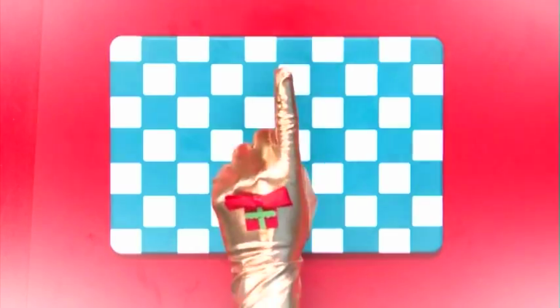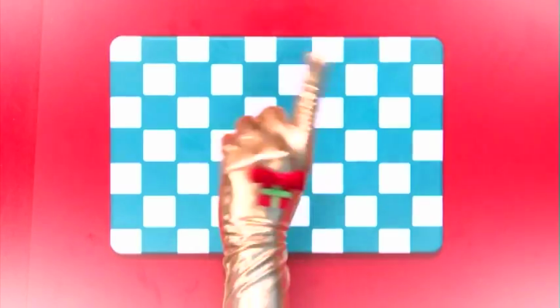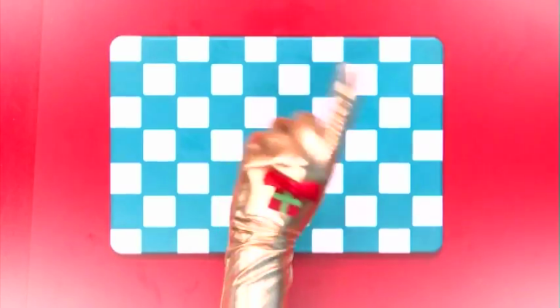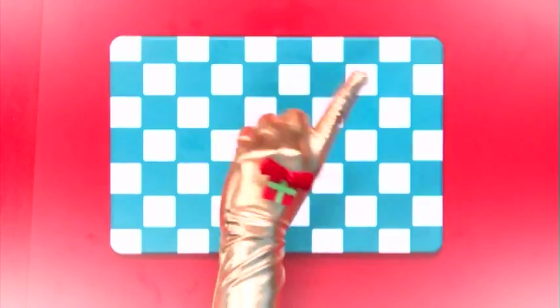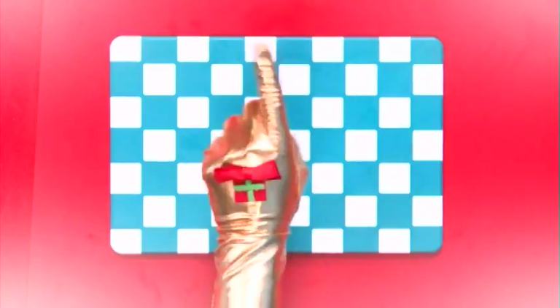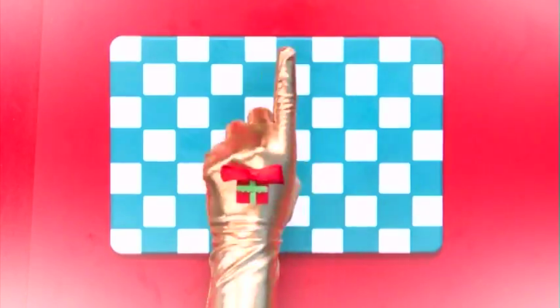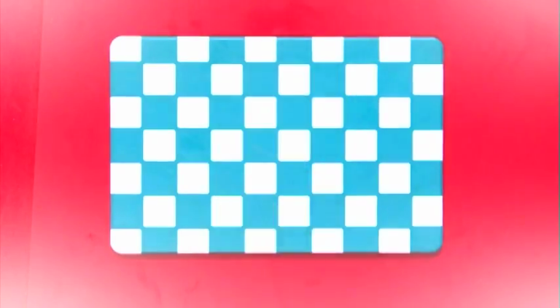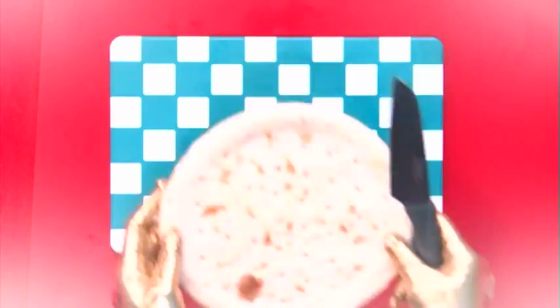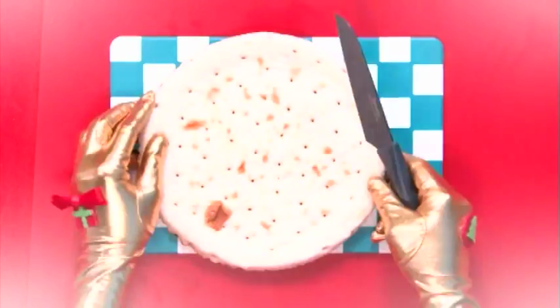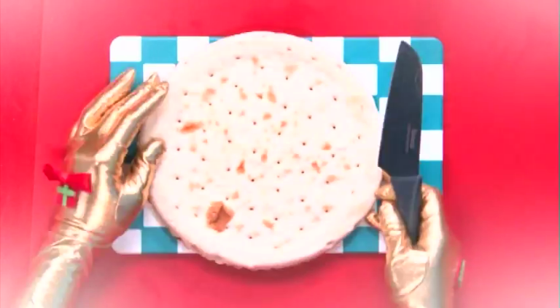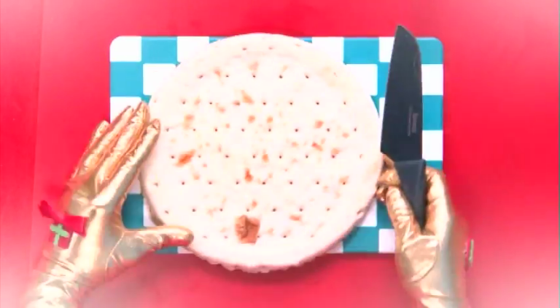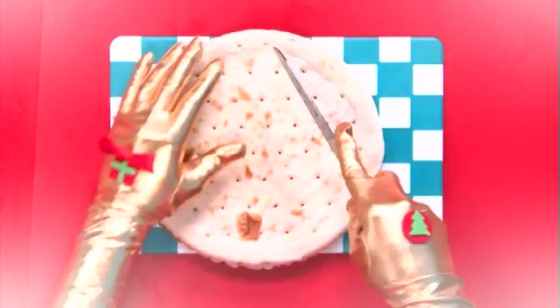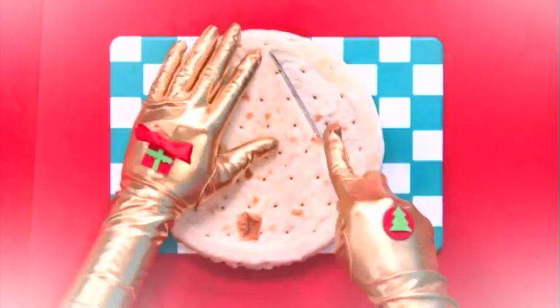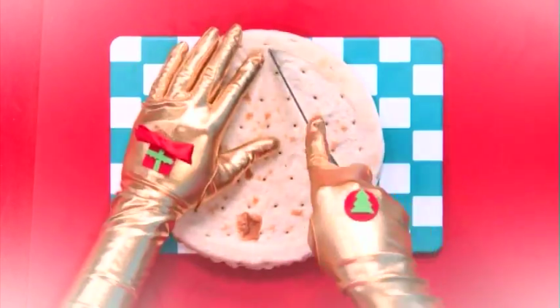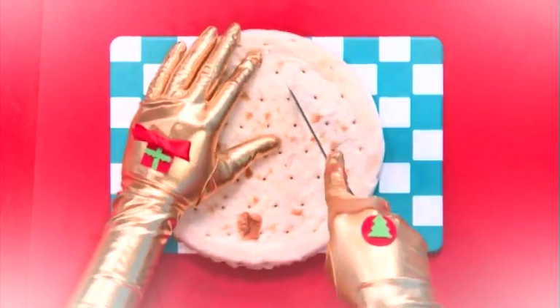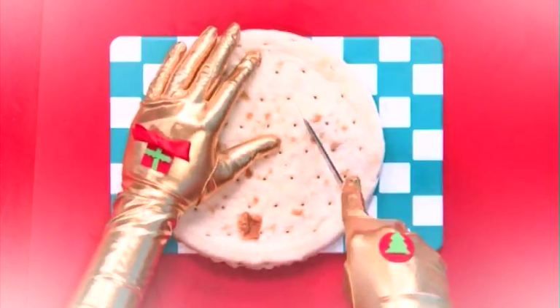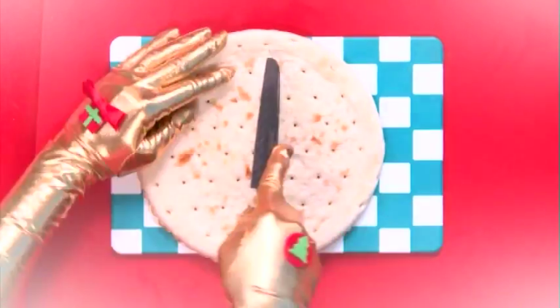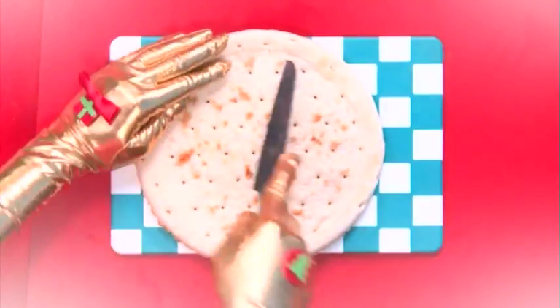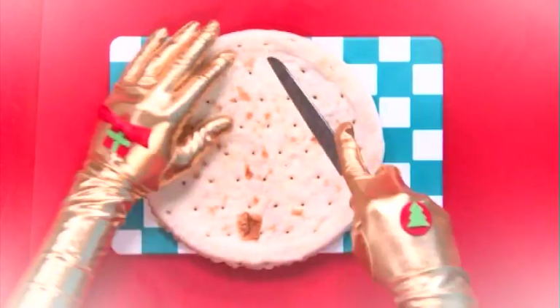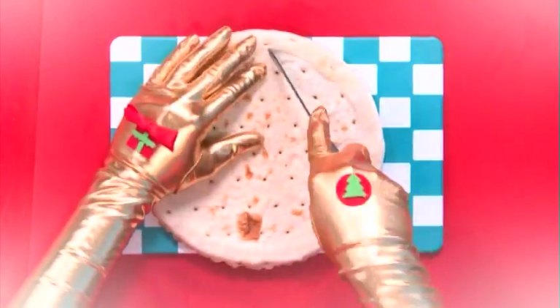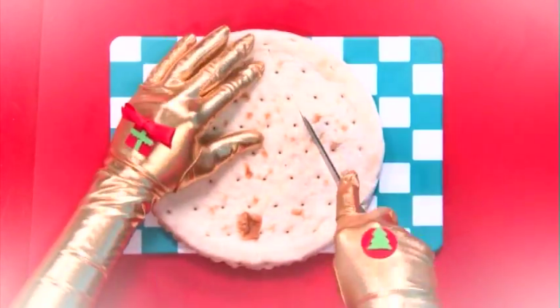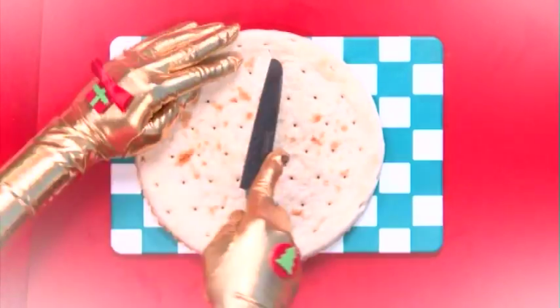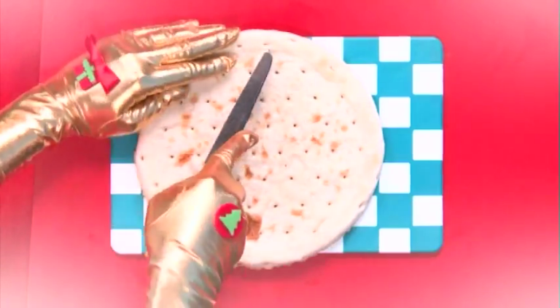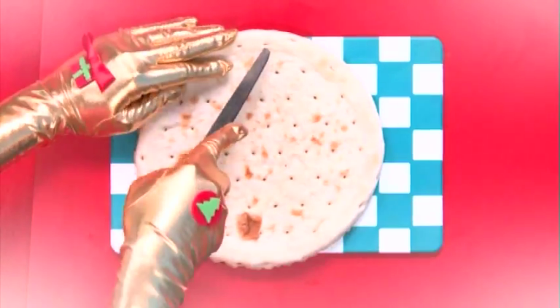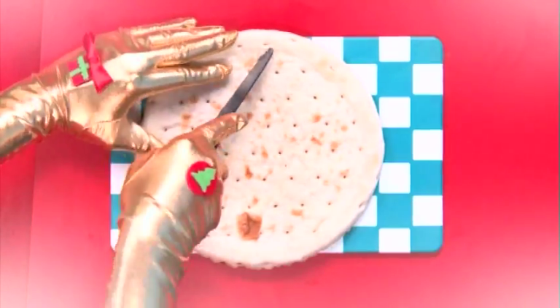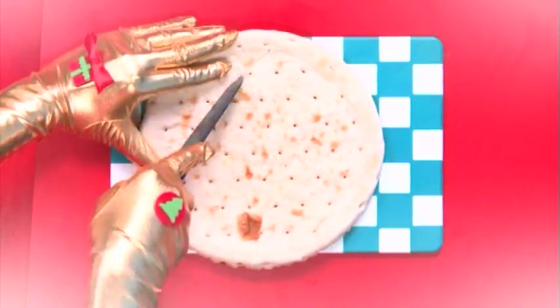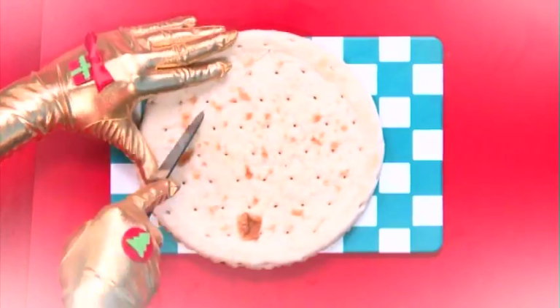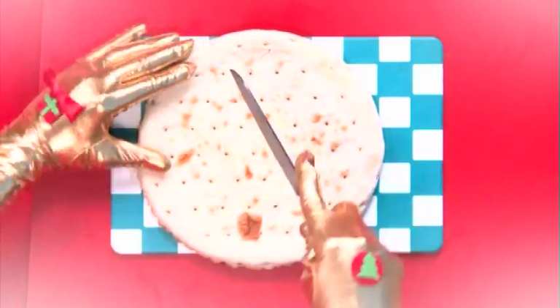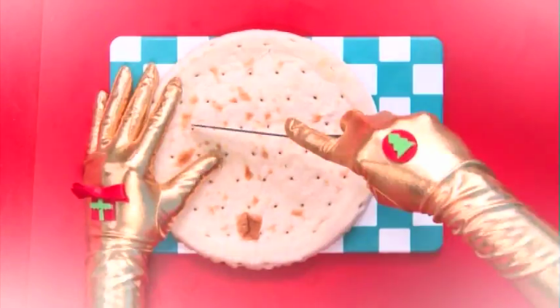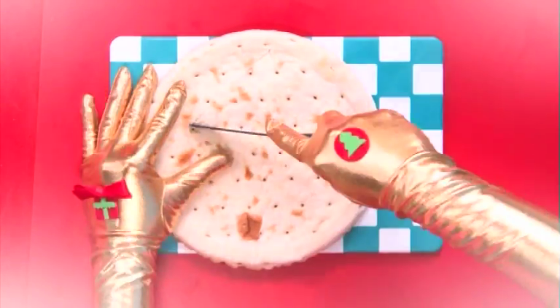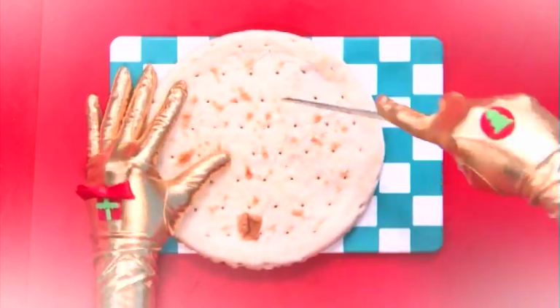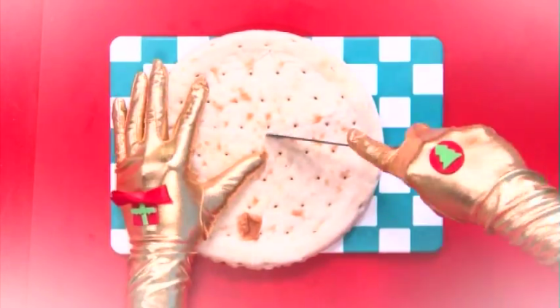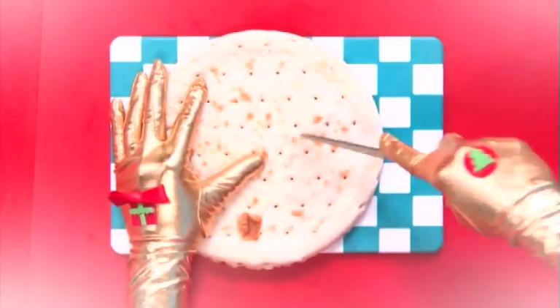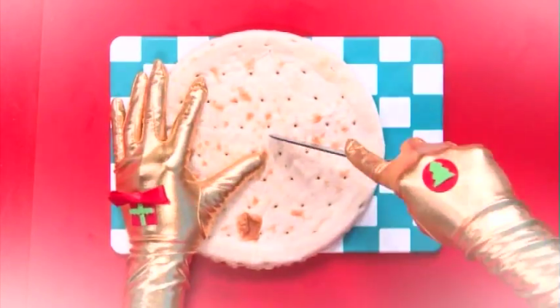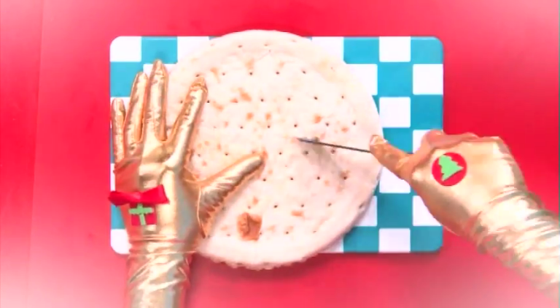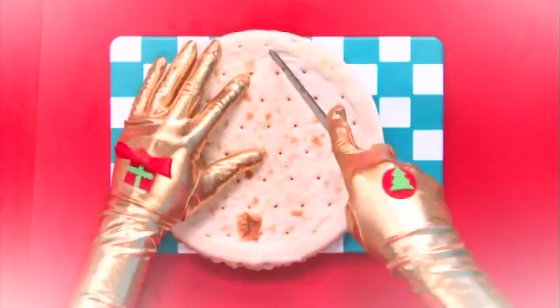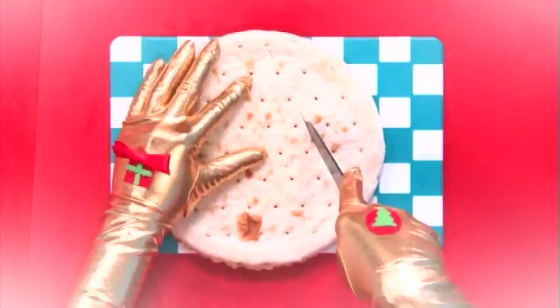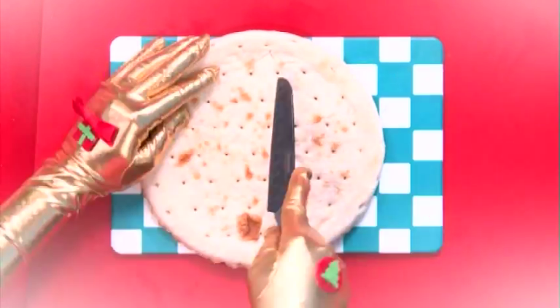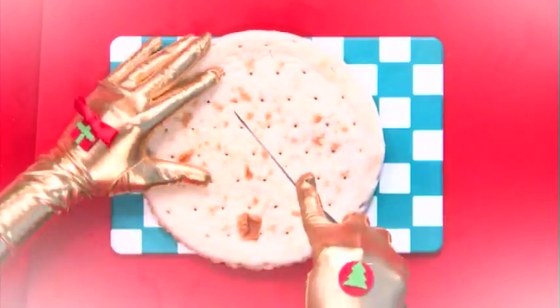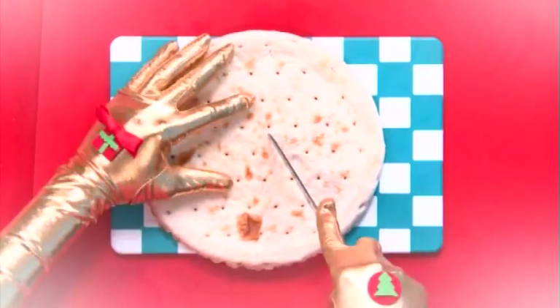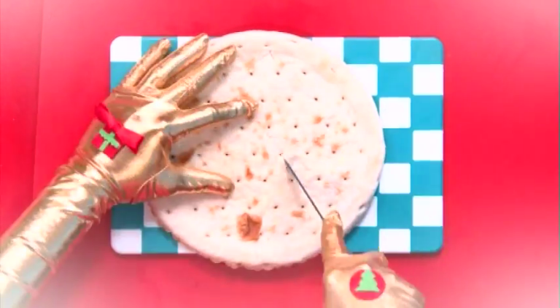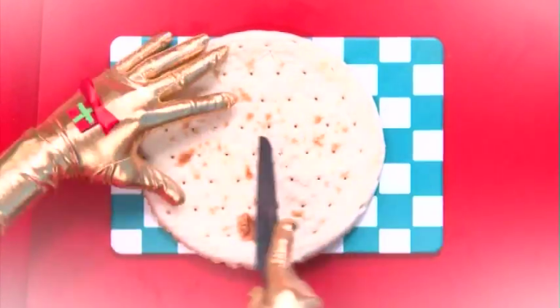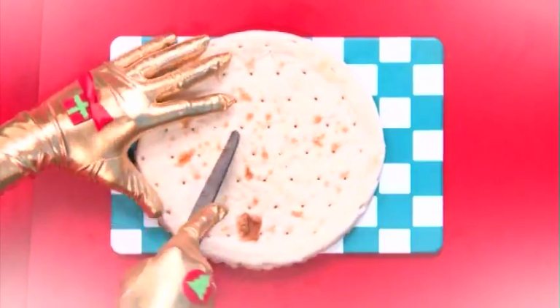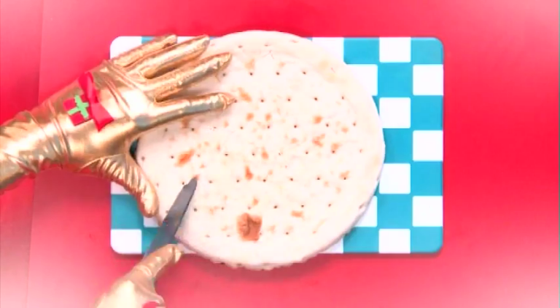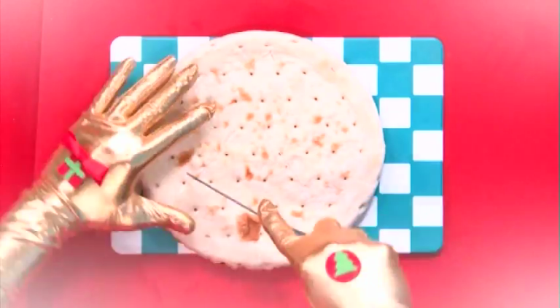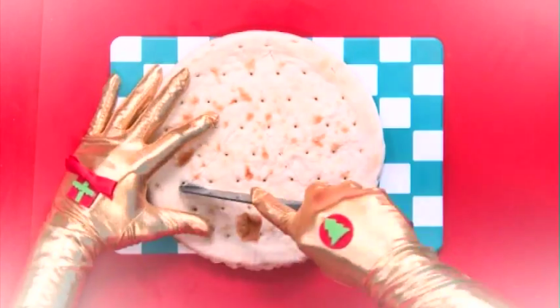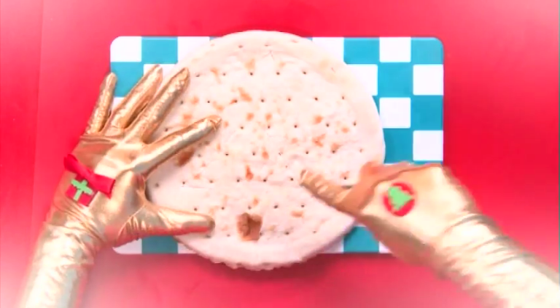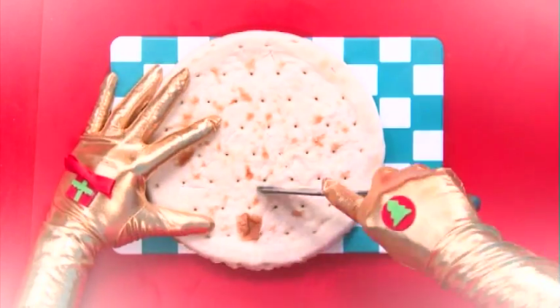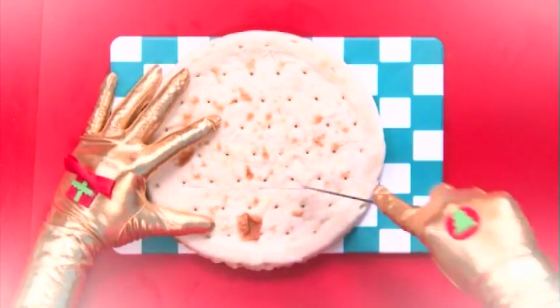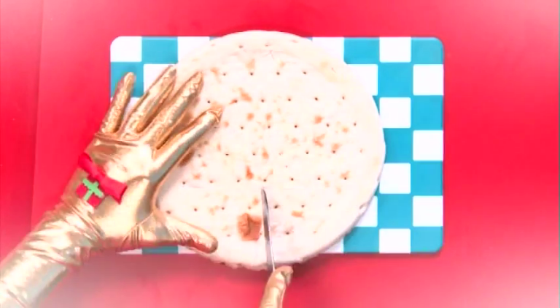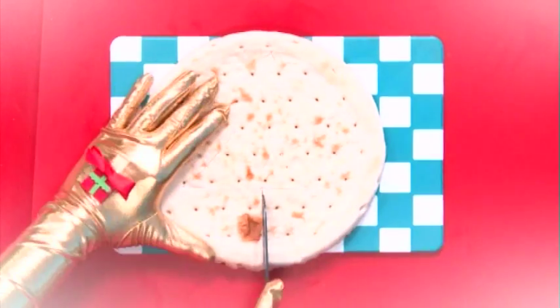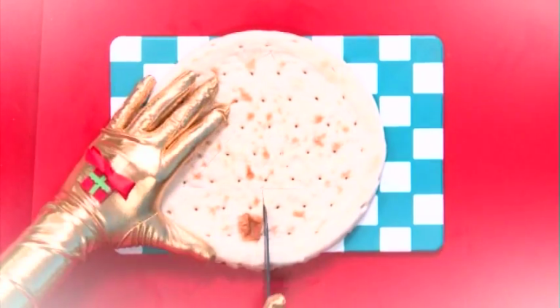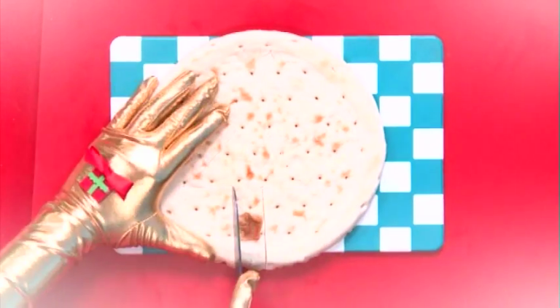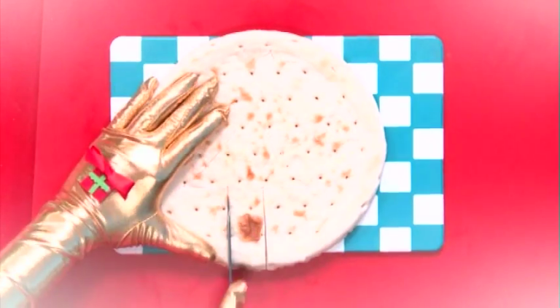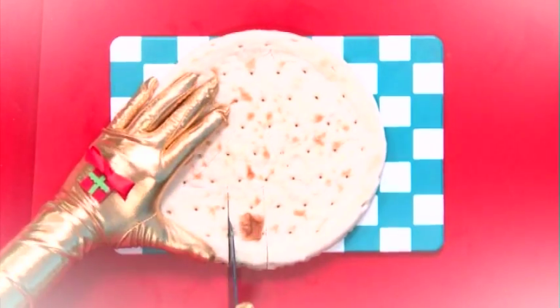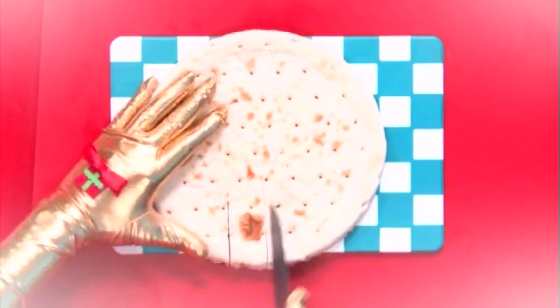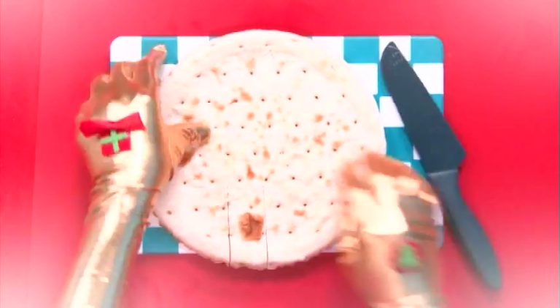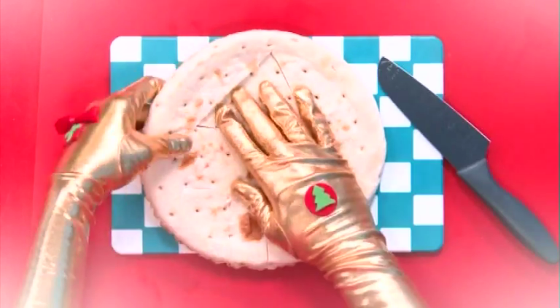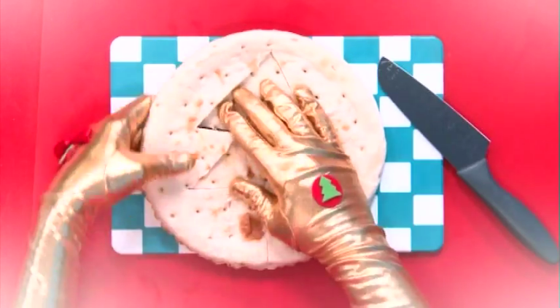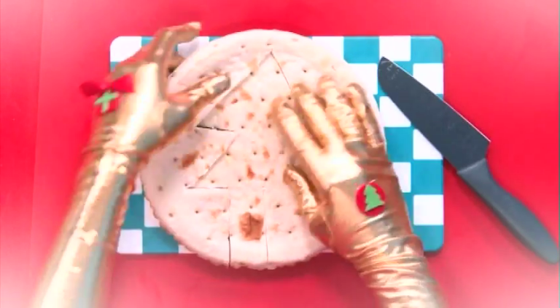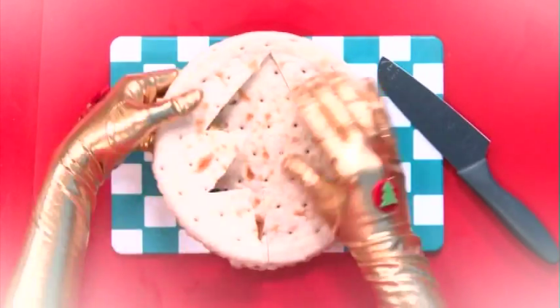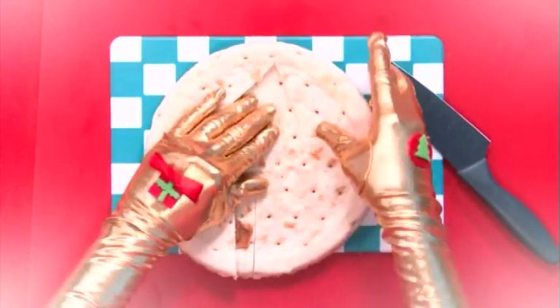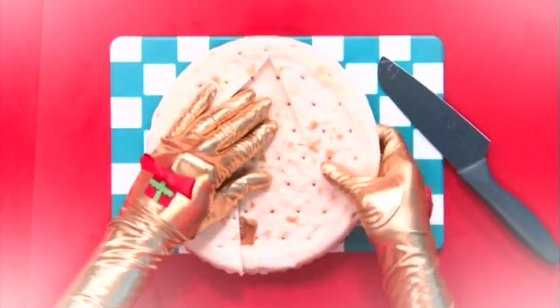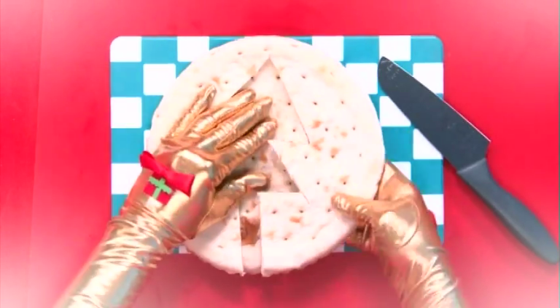Step 1. With help from someone older, cut the pizza base into Christmas shapes. You can make Christmas trees or stars — it's up to you.